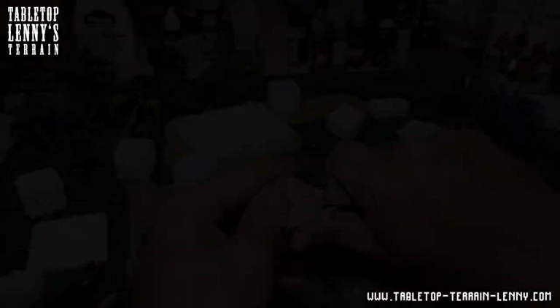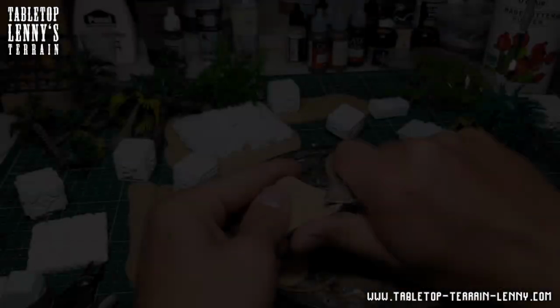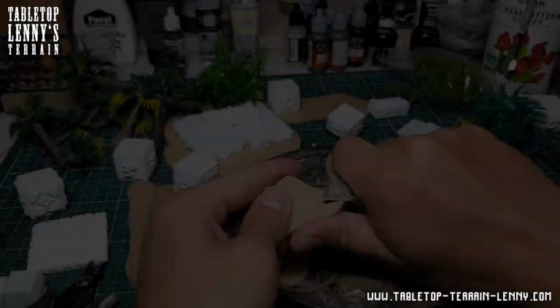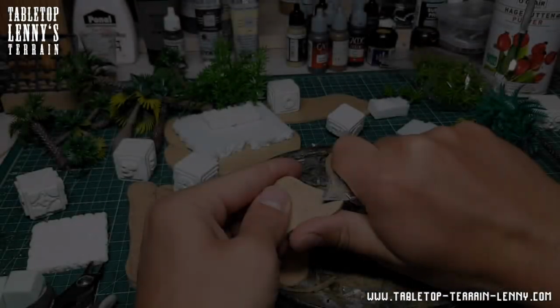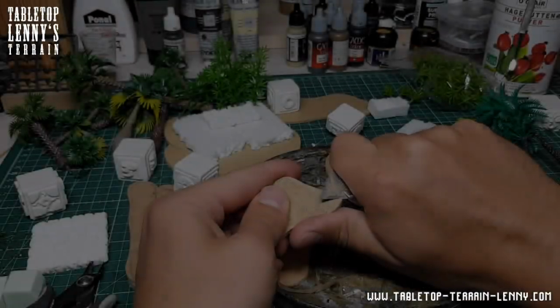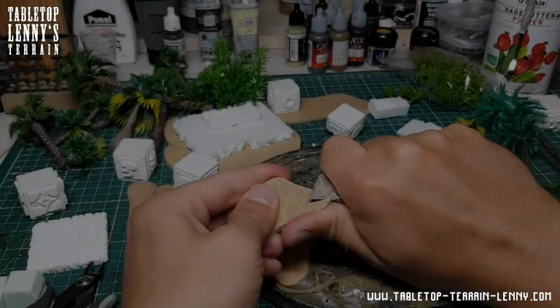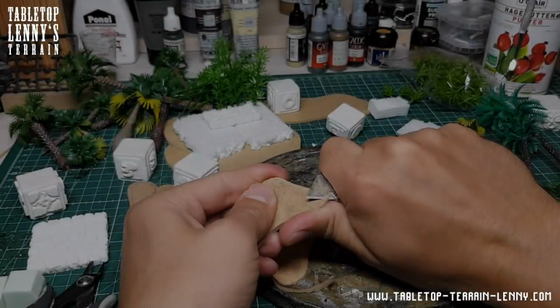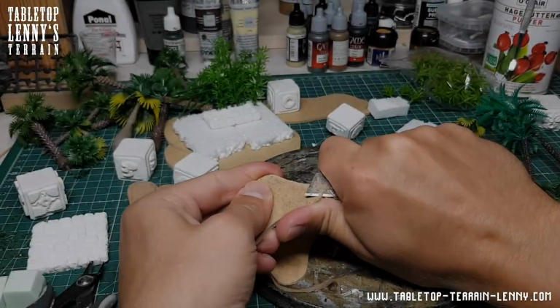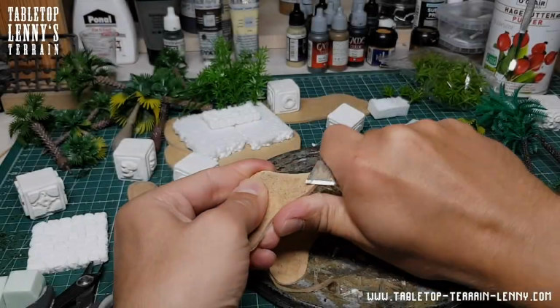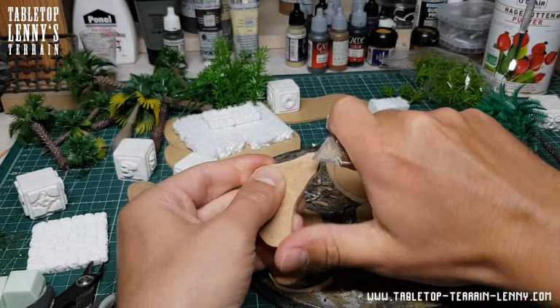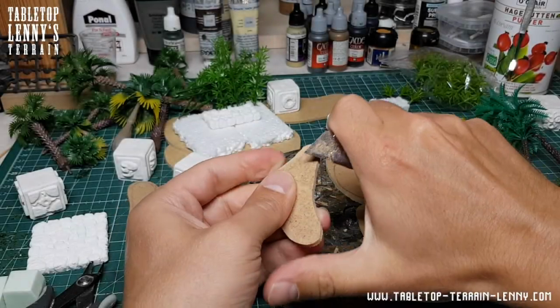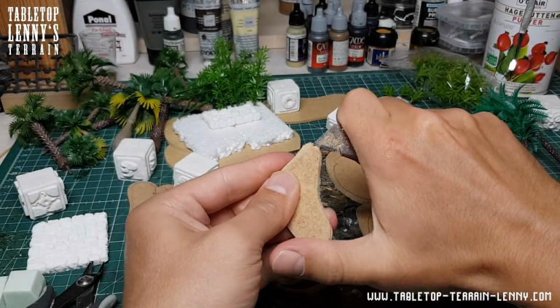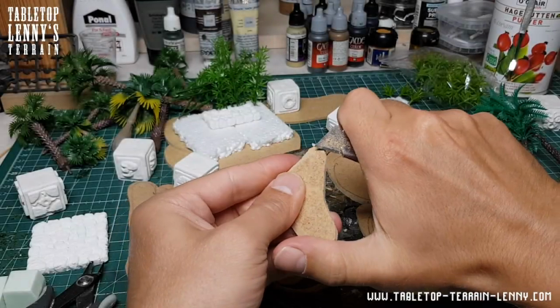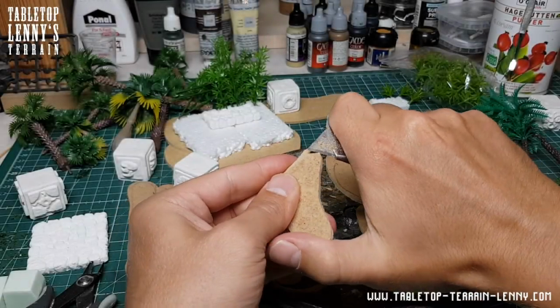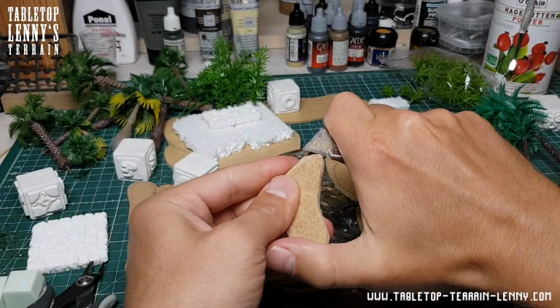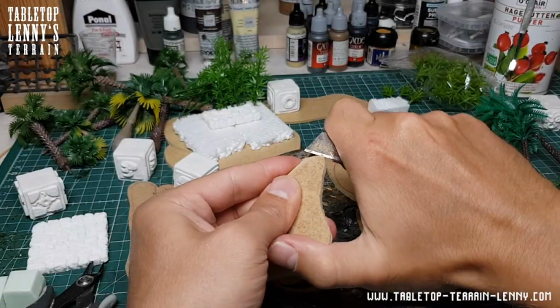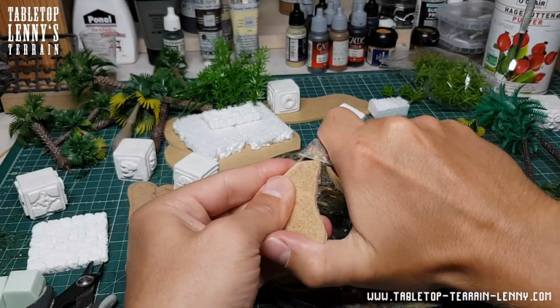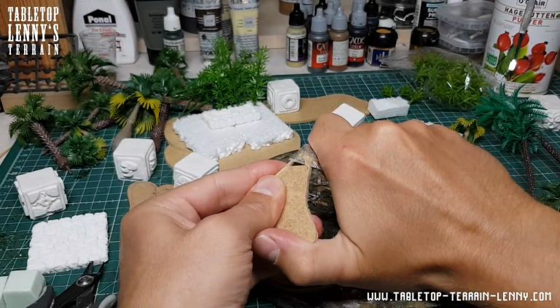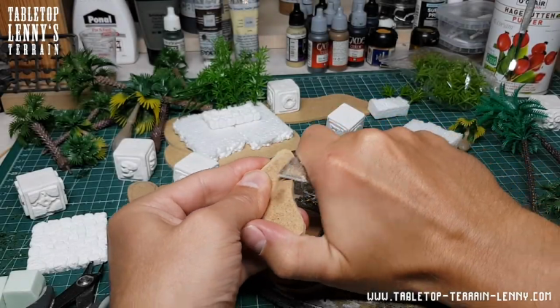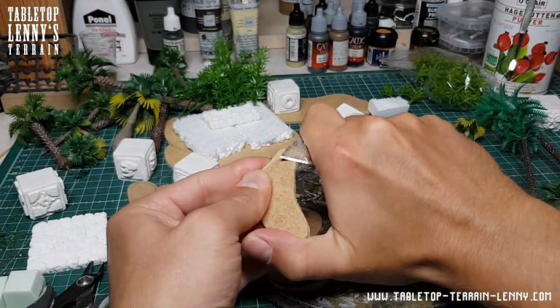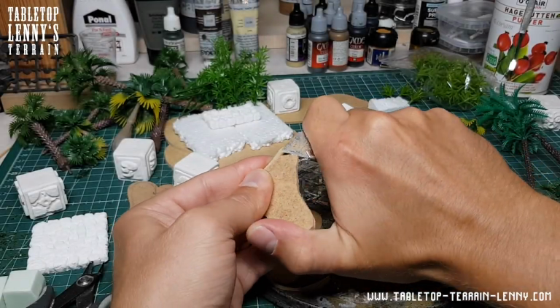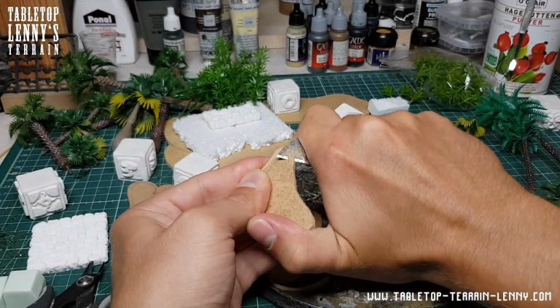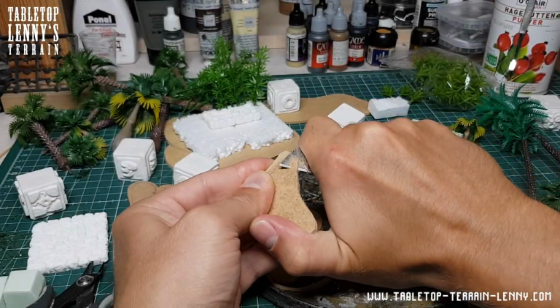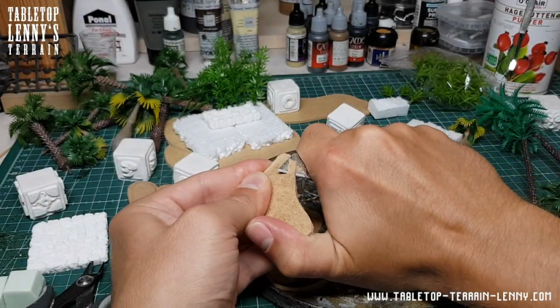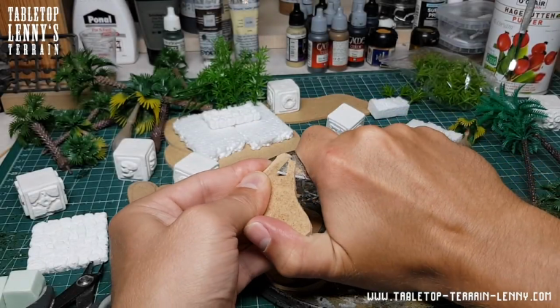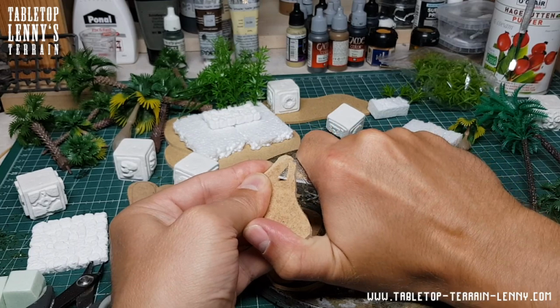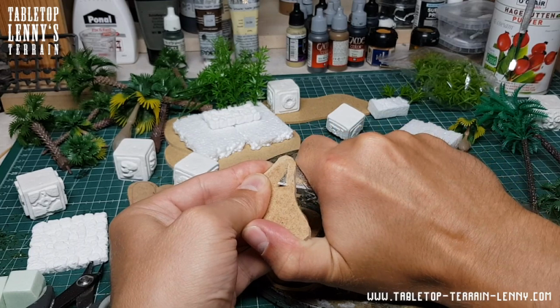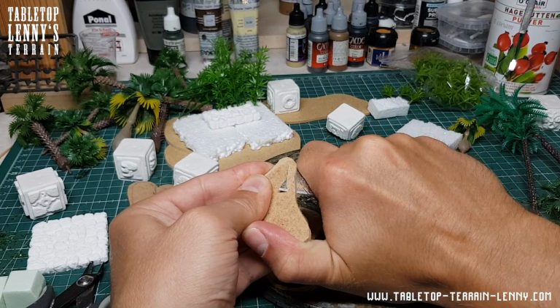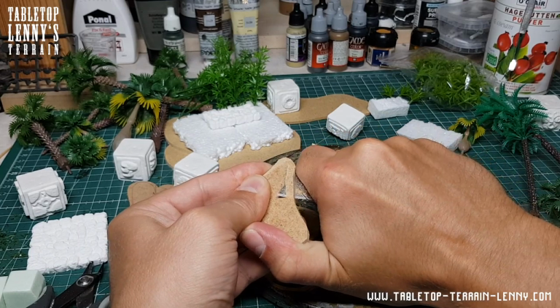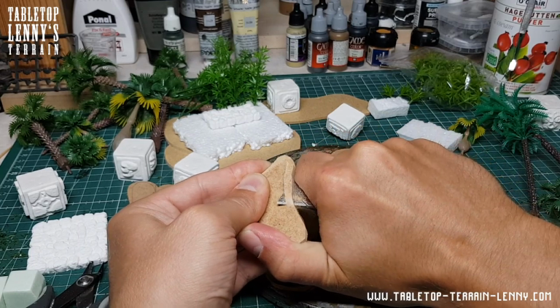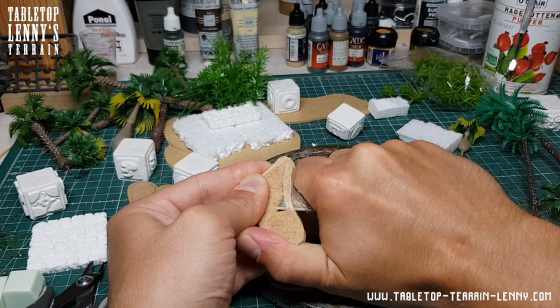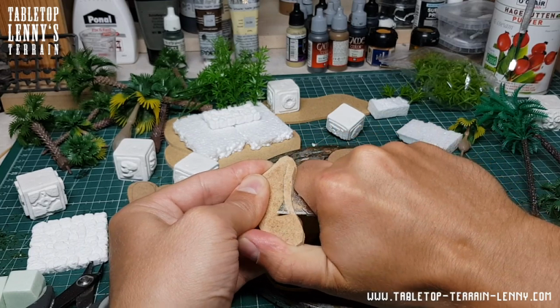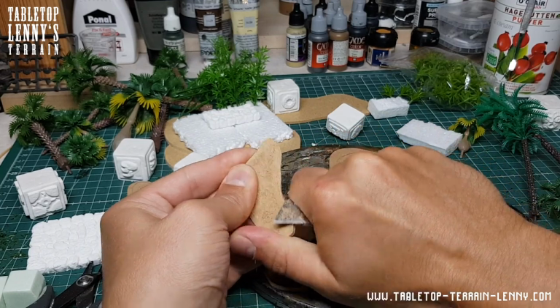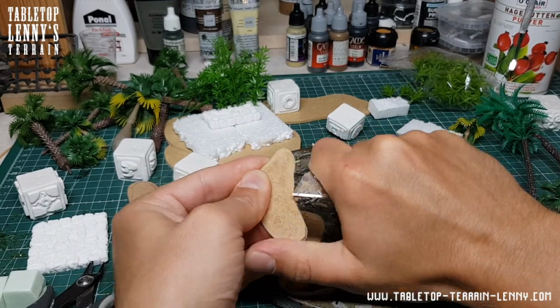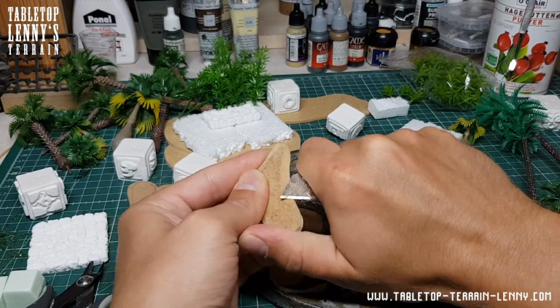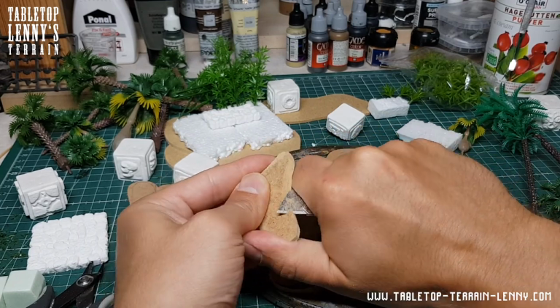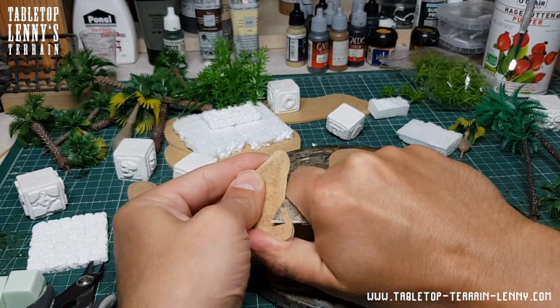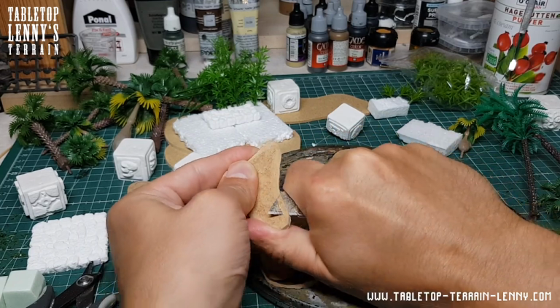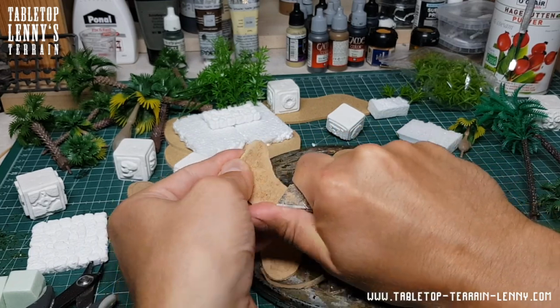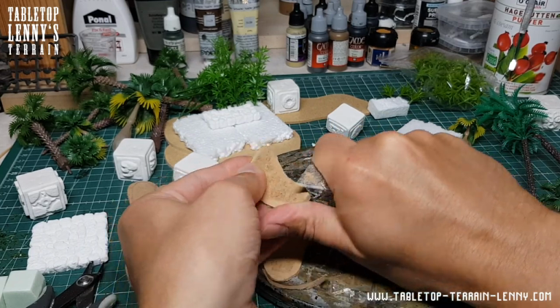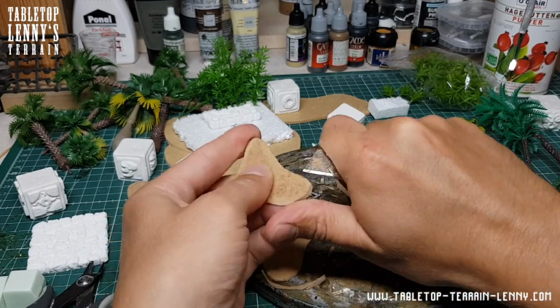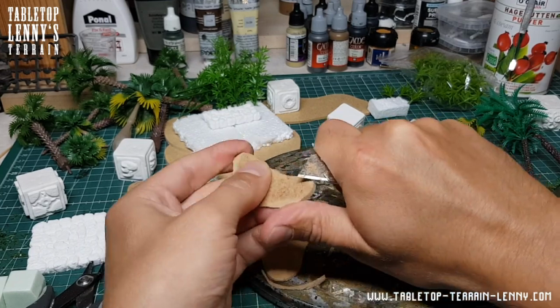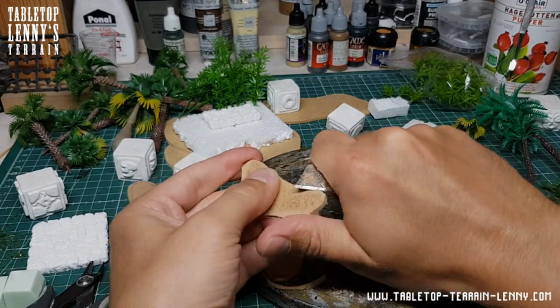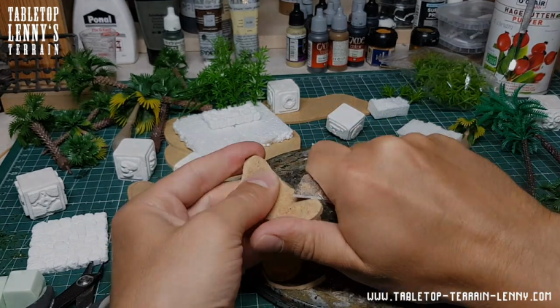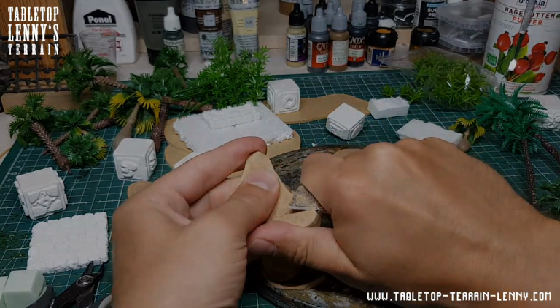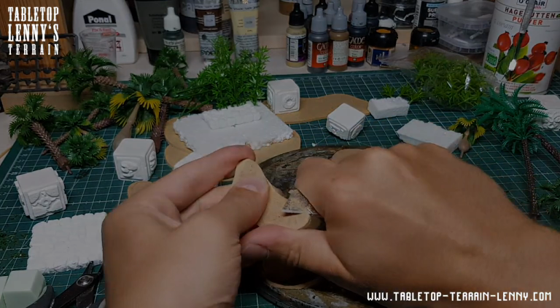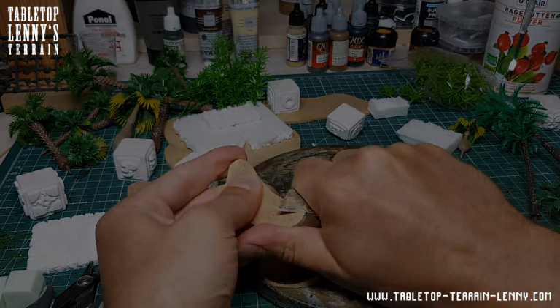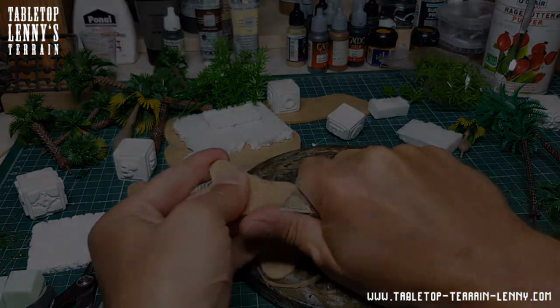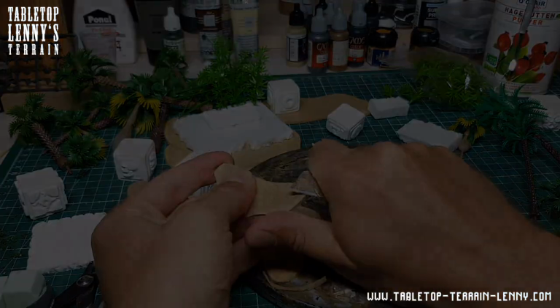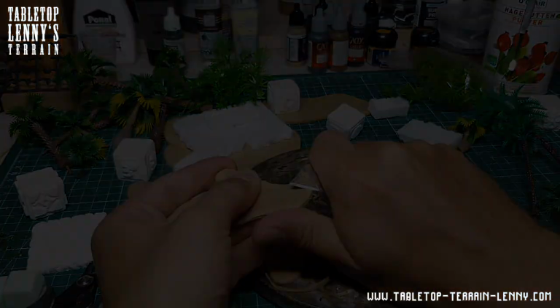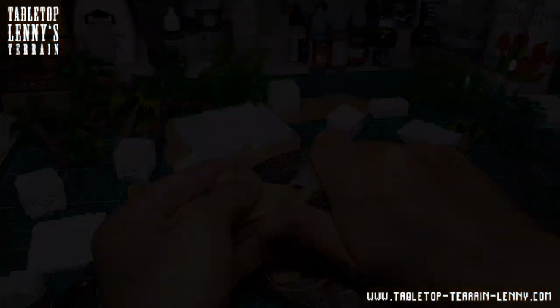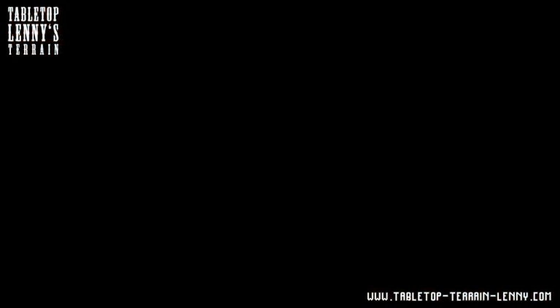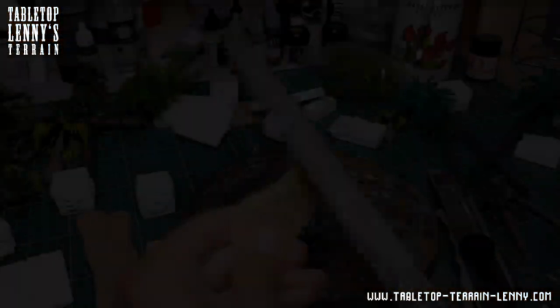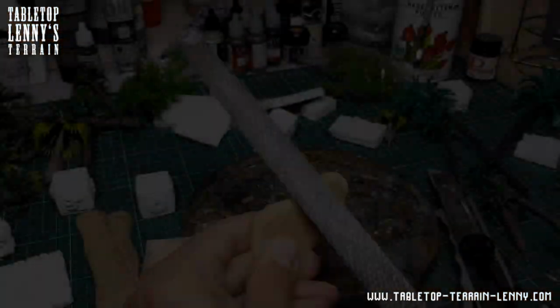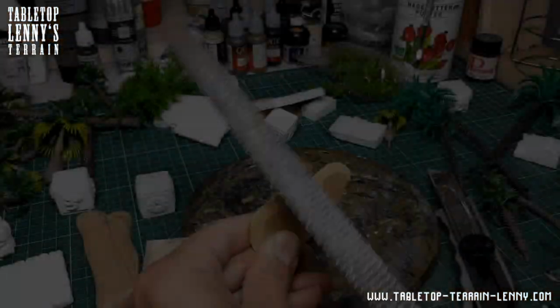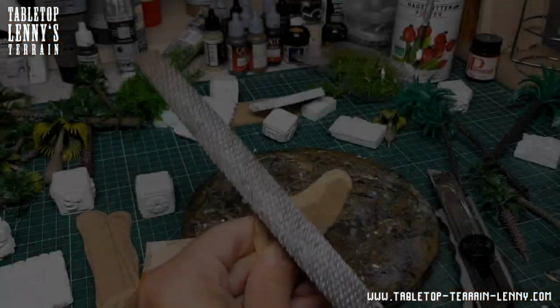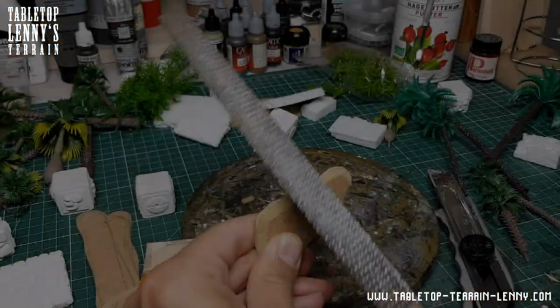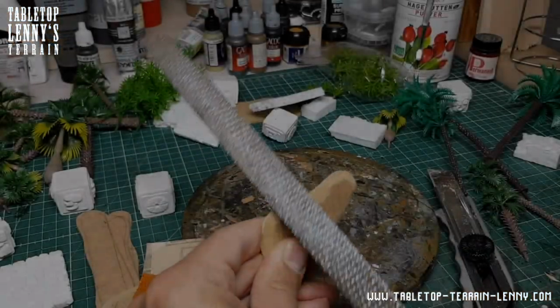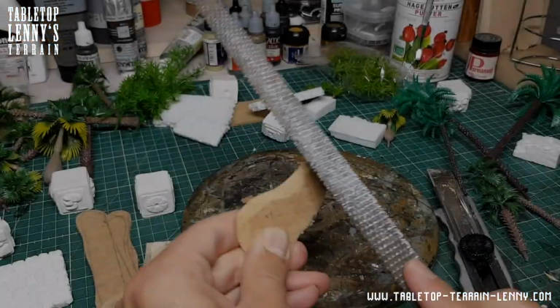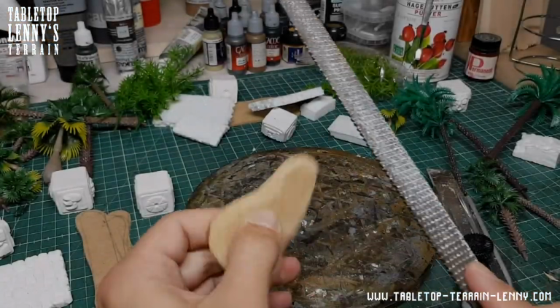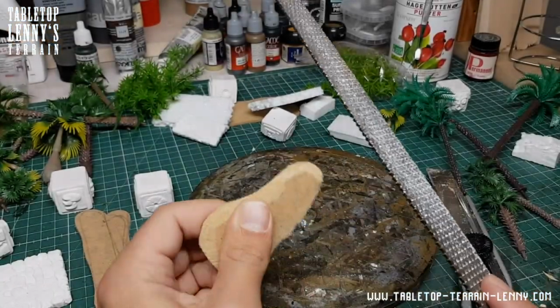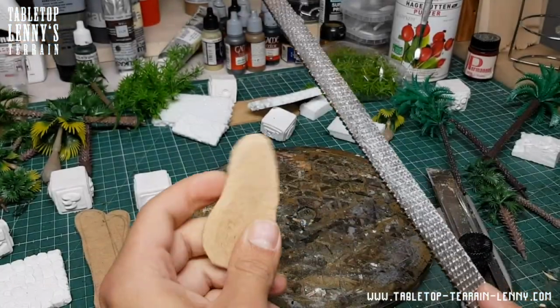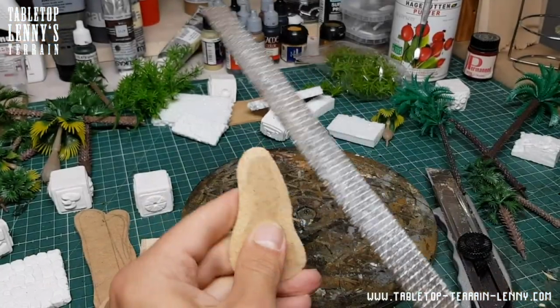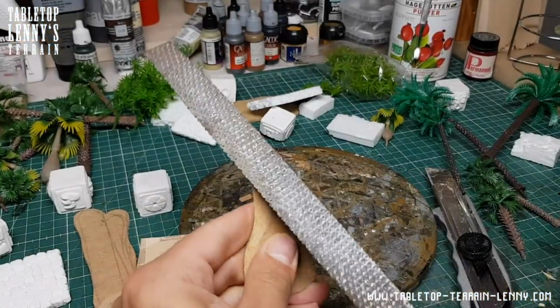The bases are from MDF. They get carved, rasped and sanded for a smooth transition to the table.